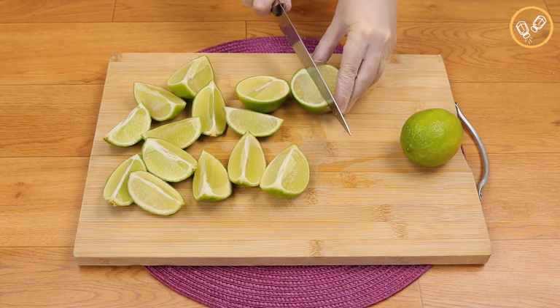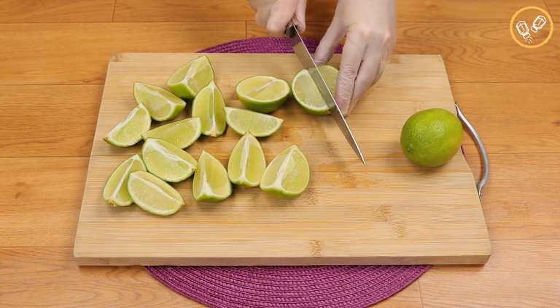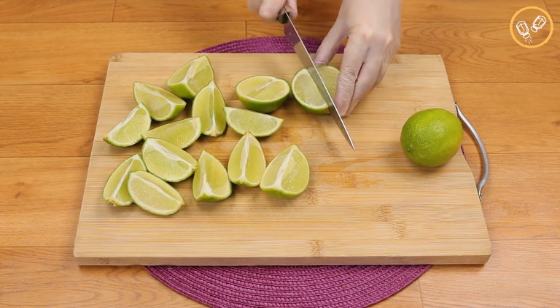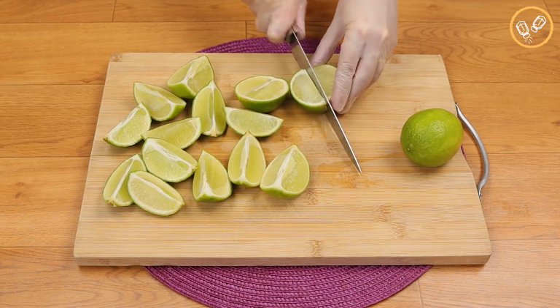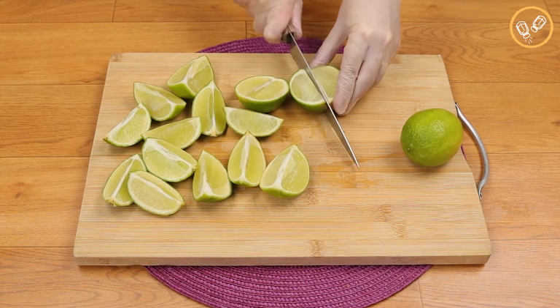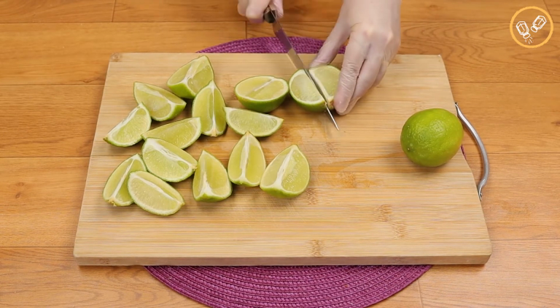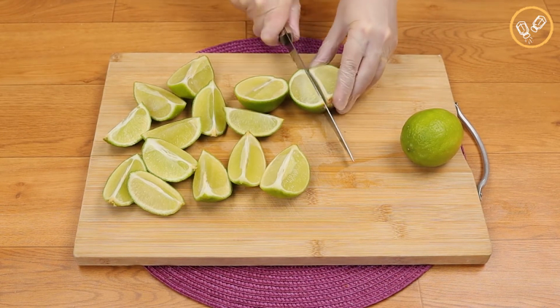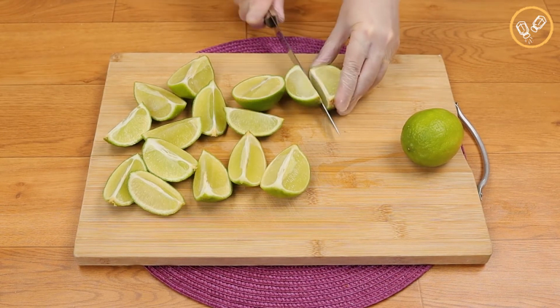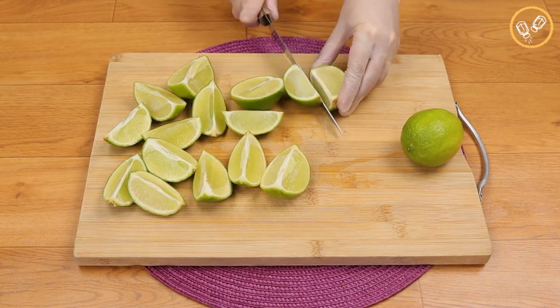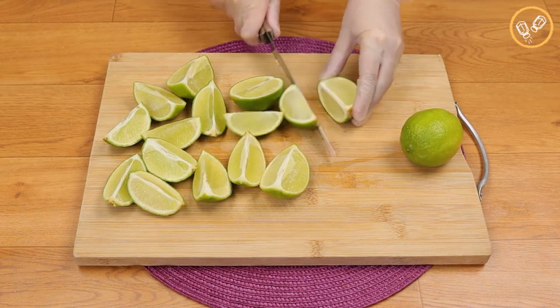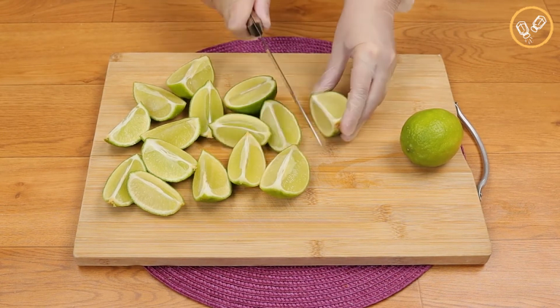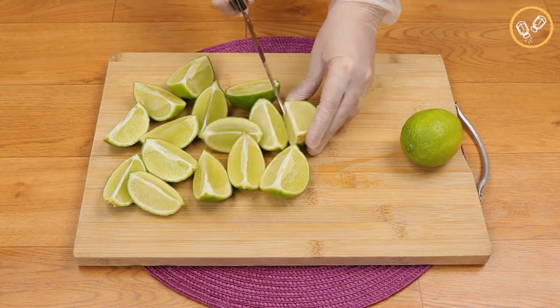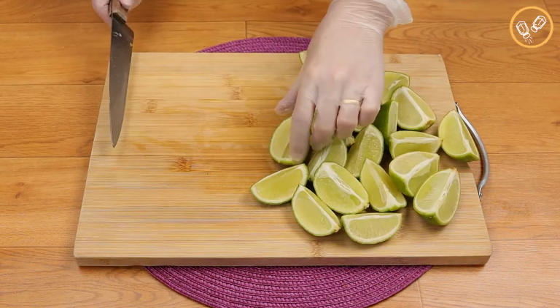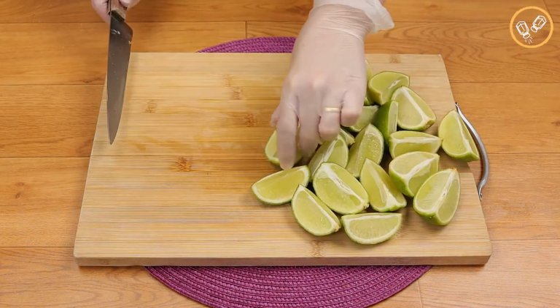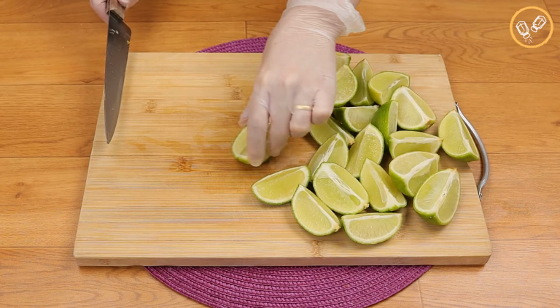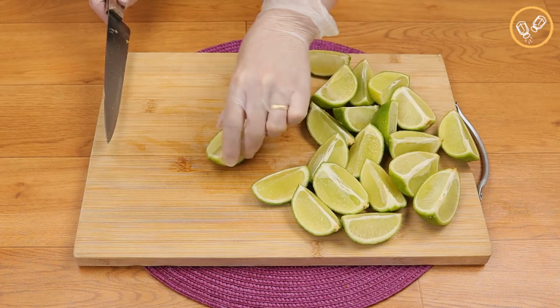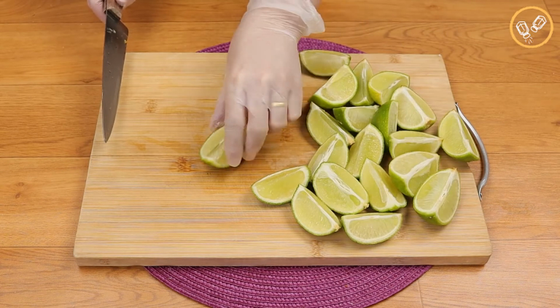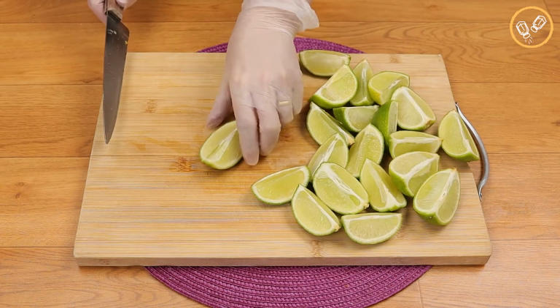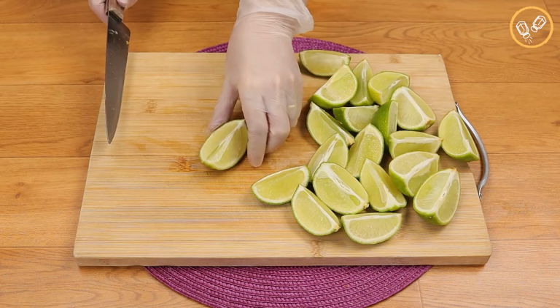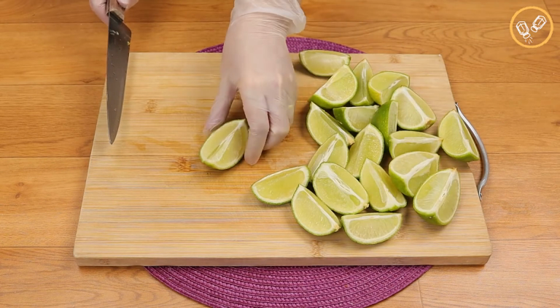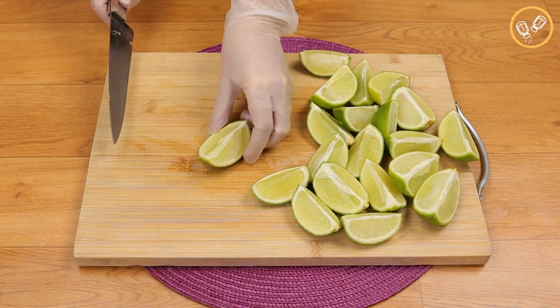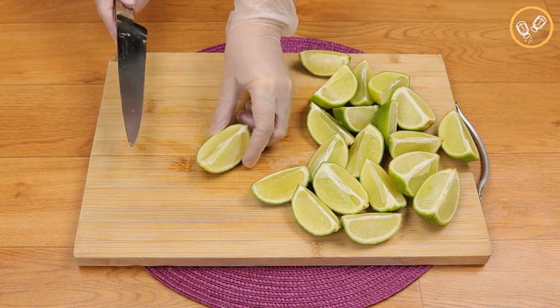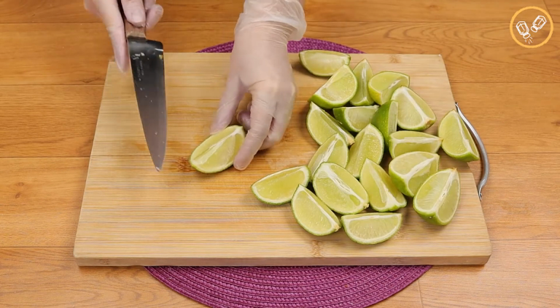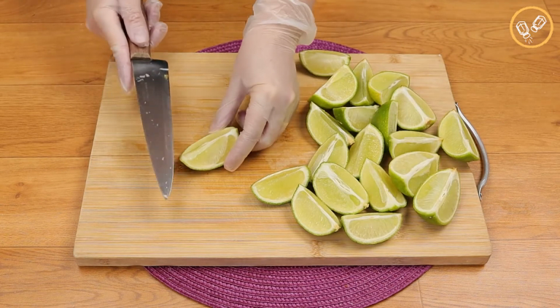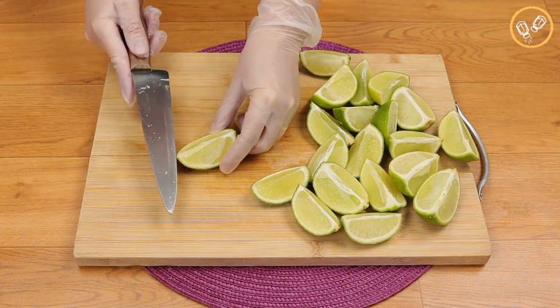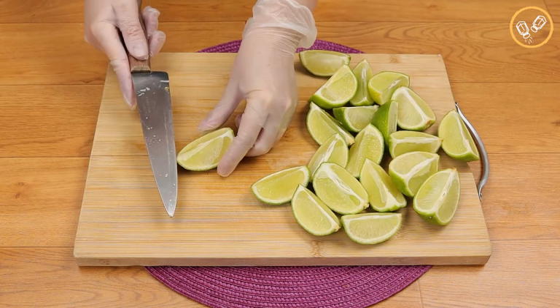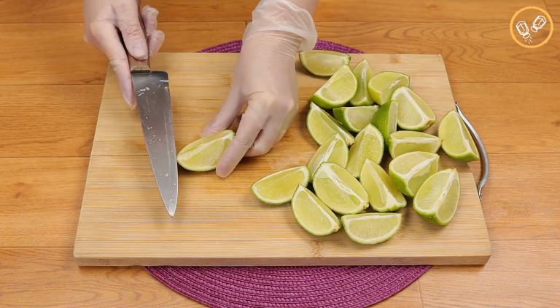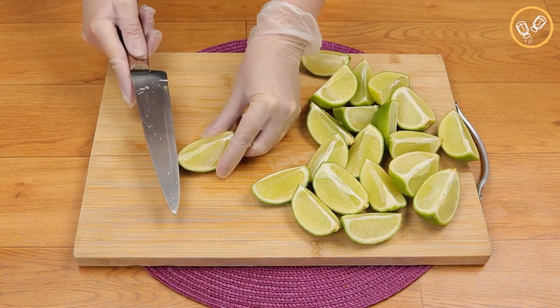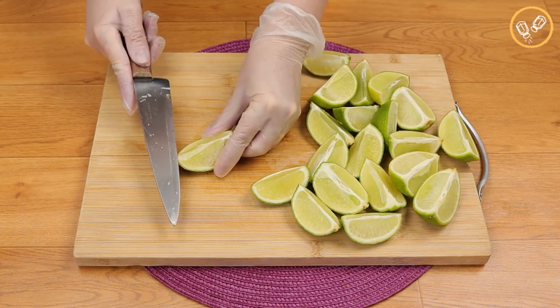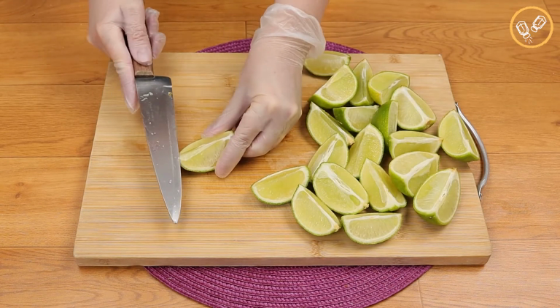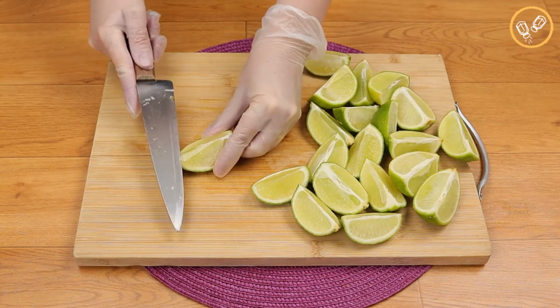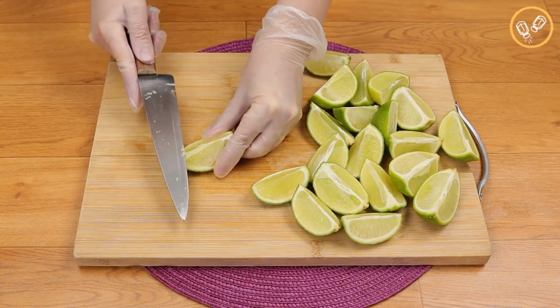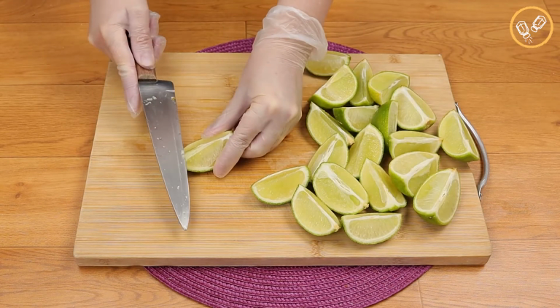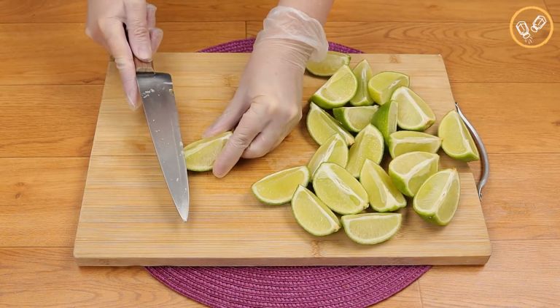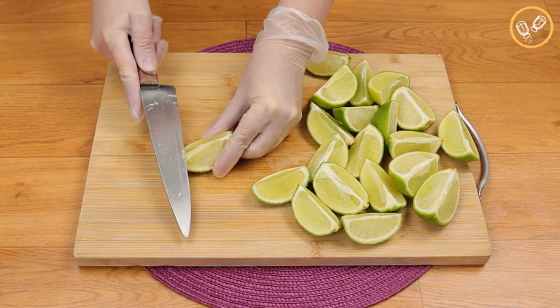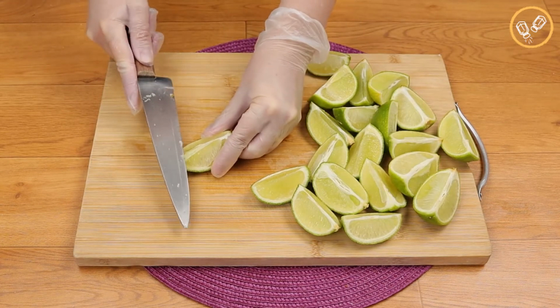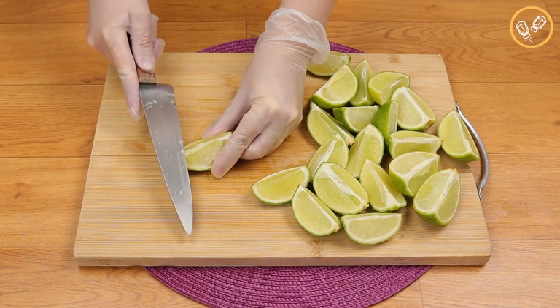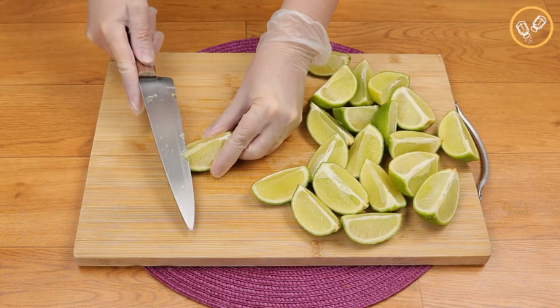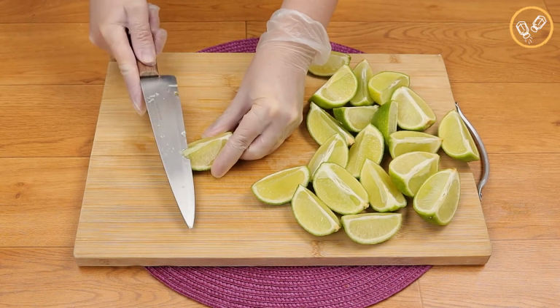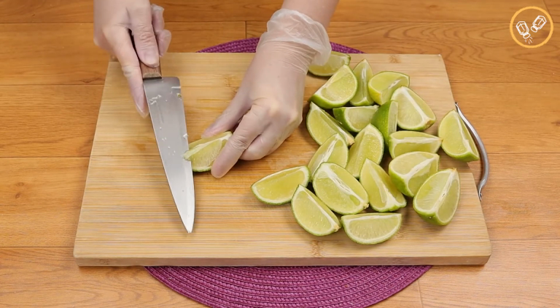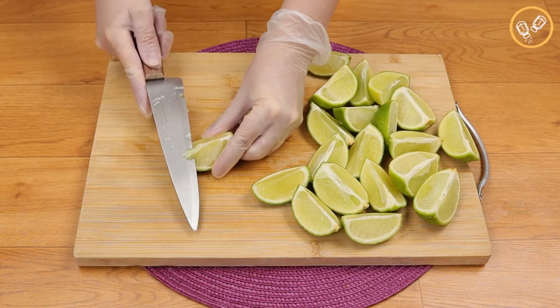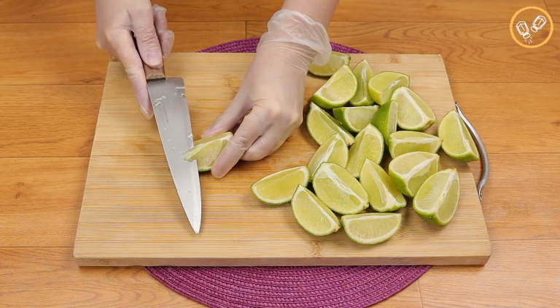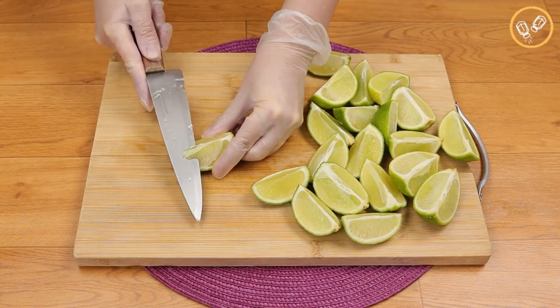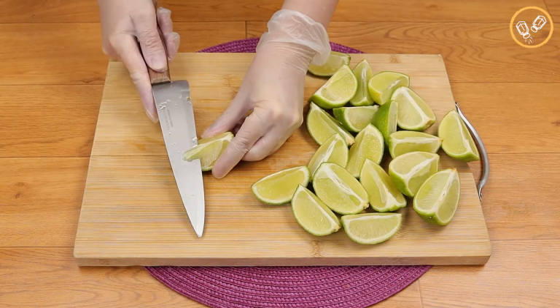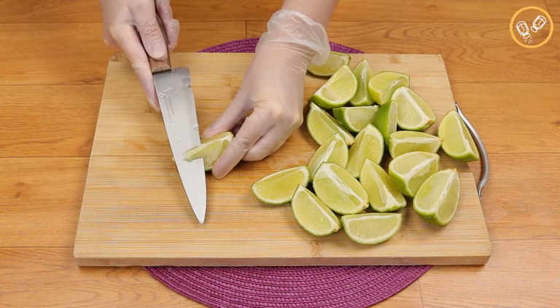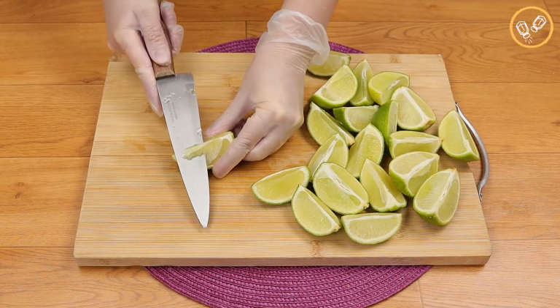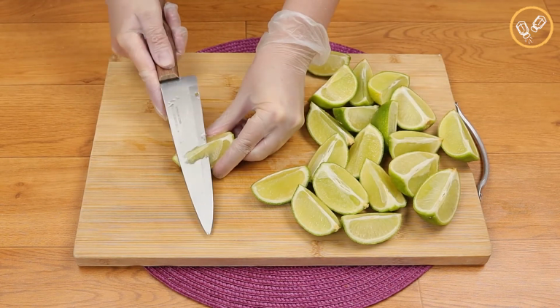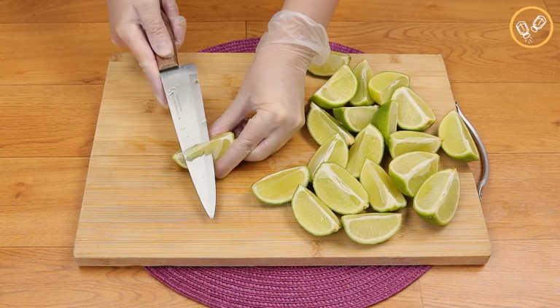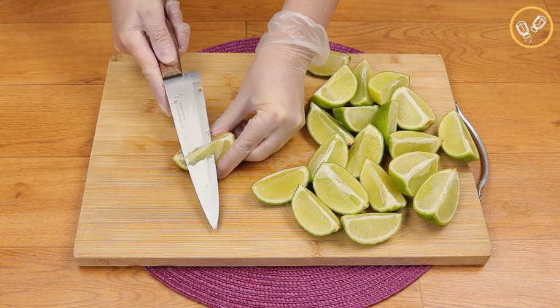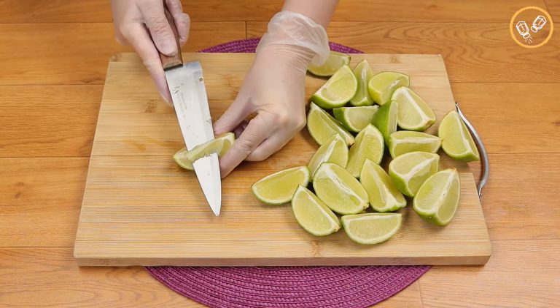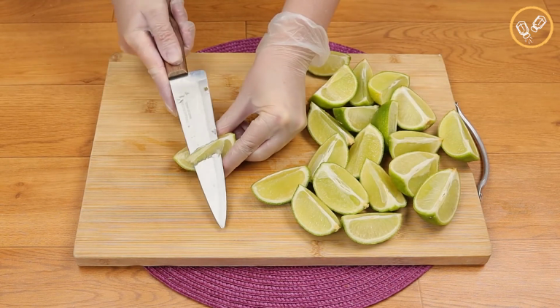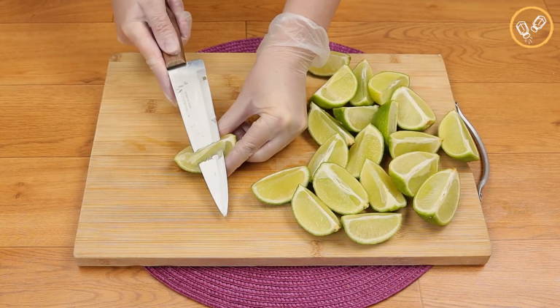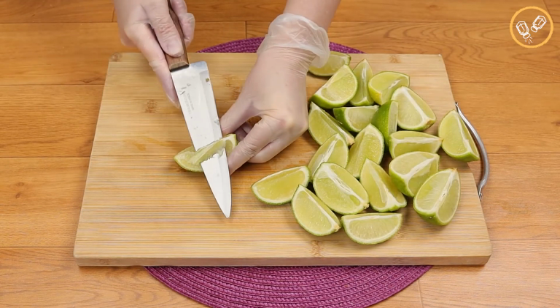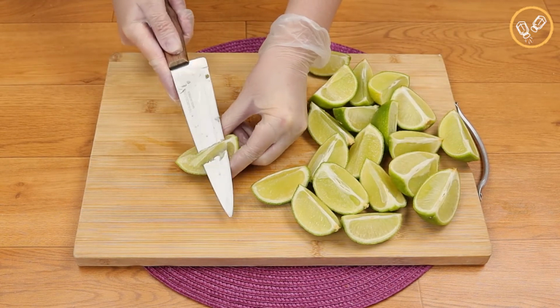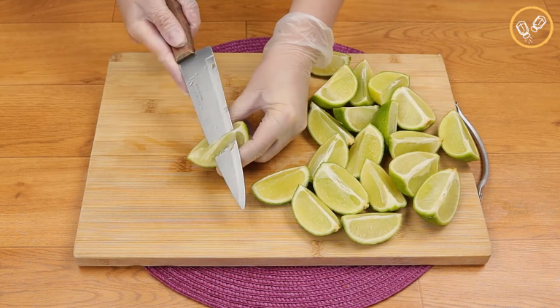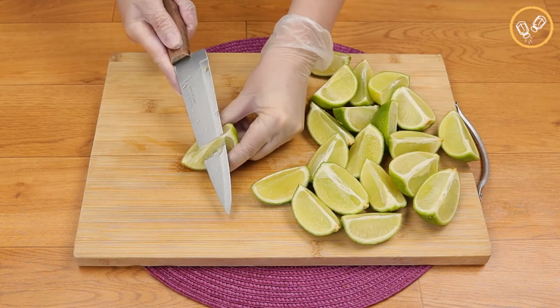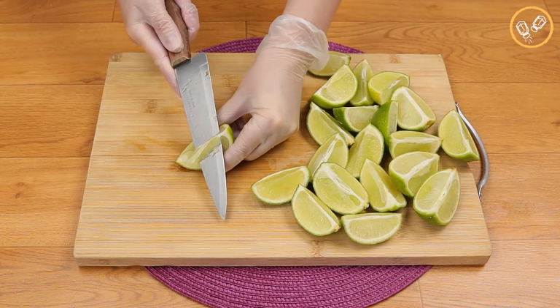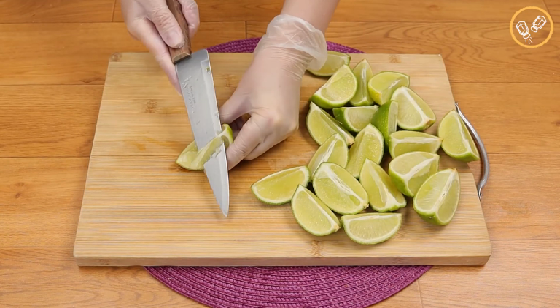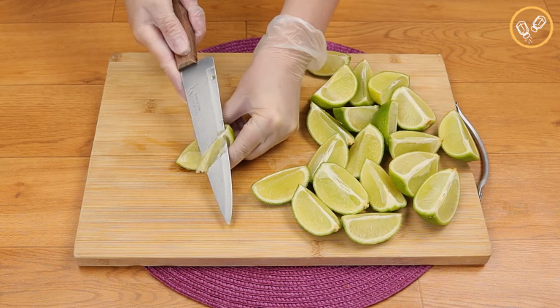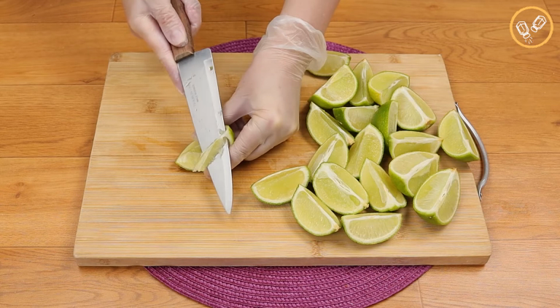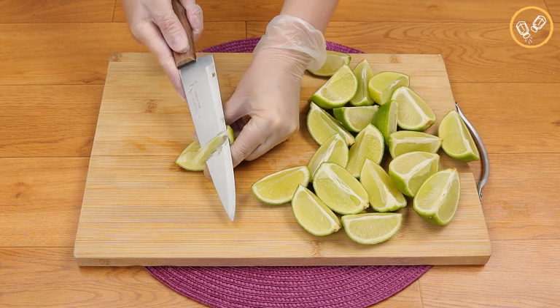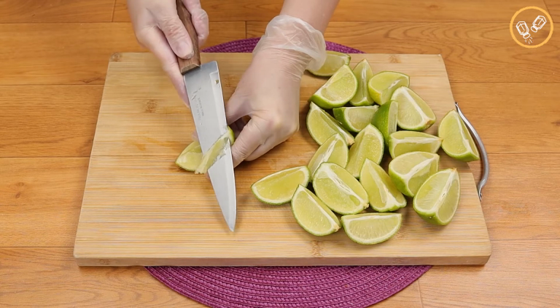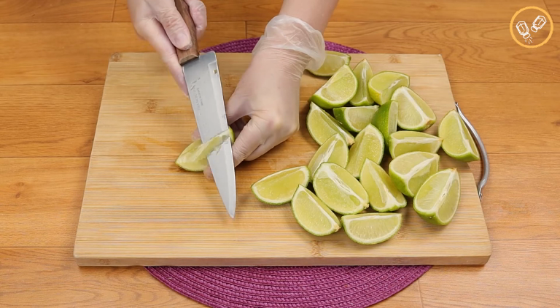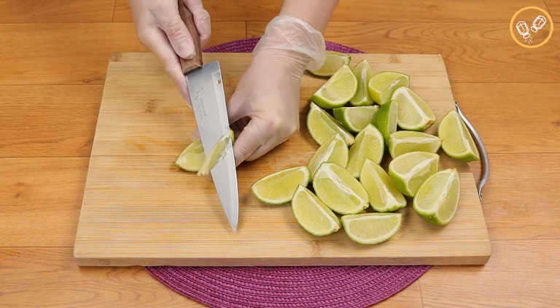Then I'm gonna take this white part off — can you see it? — like this.